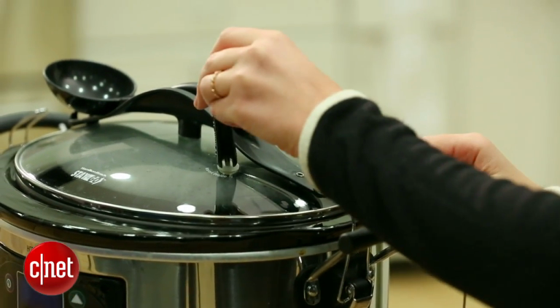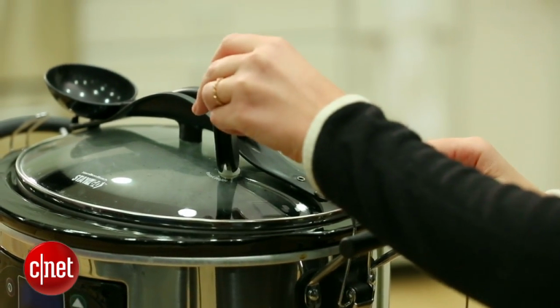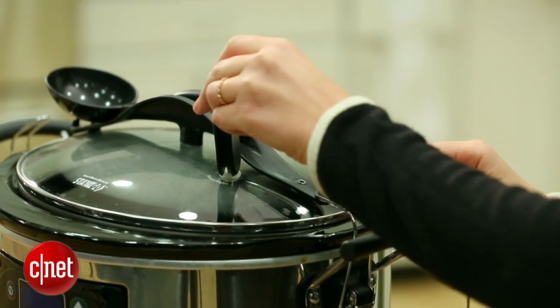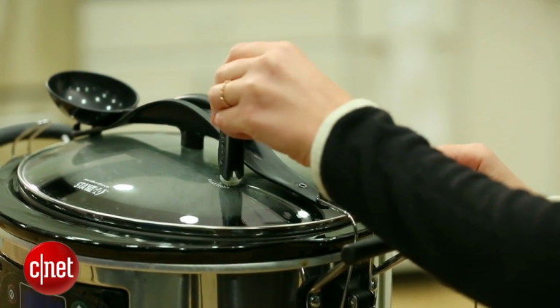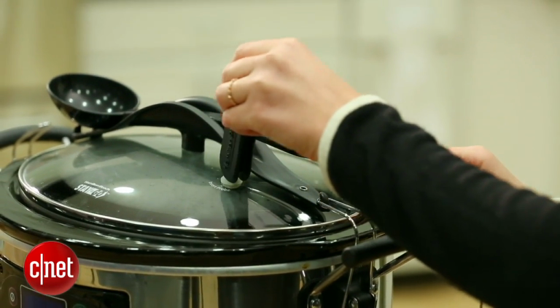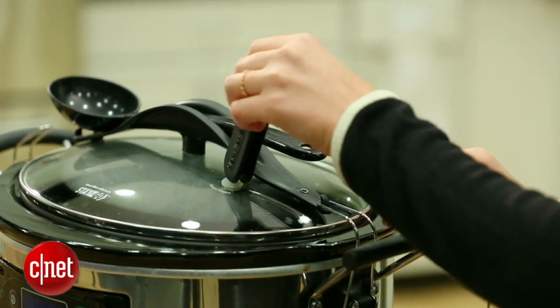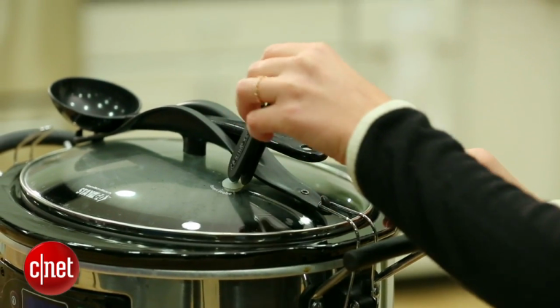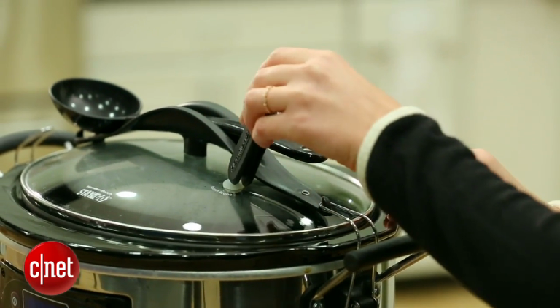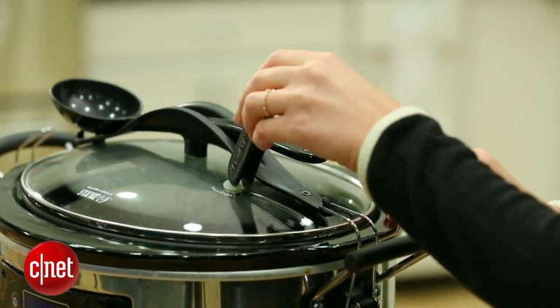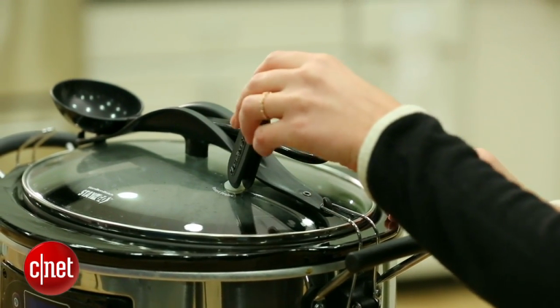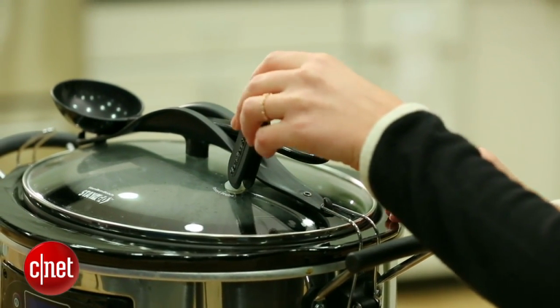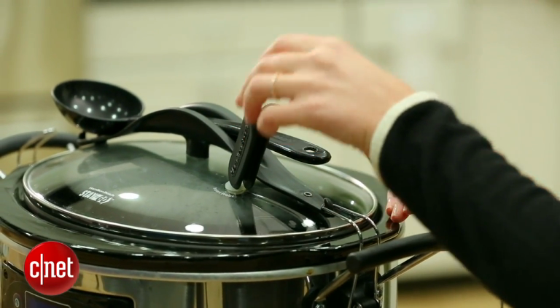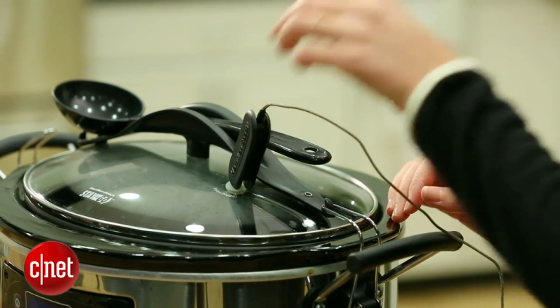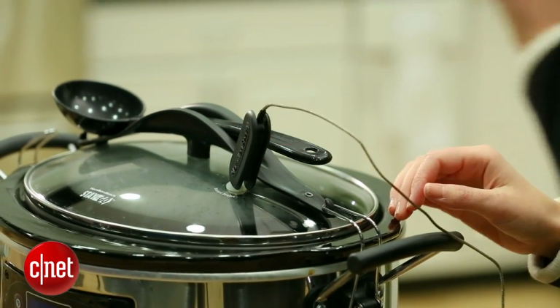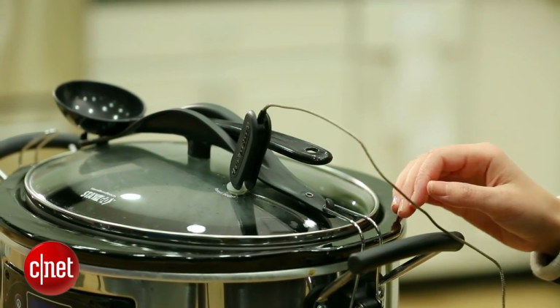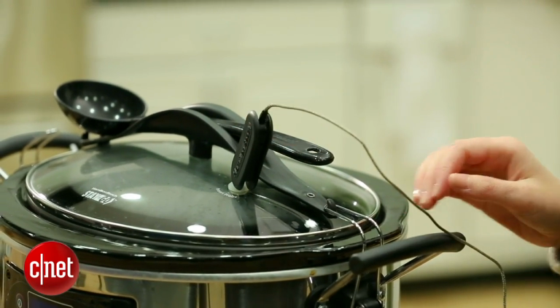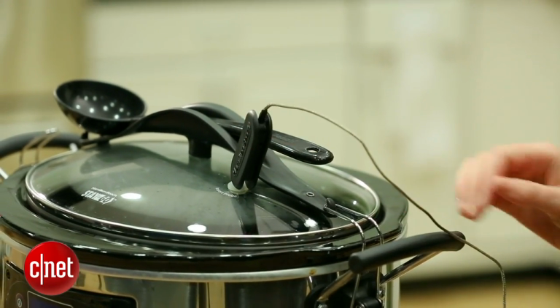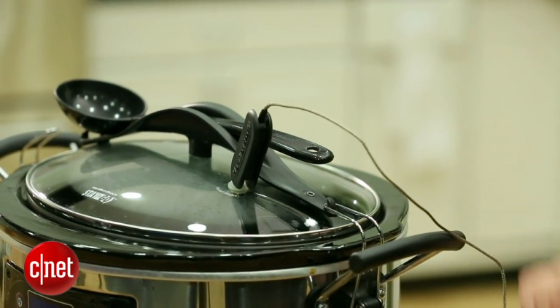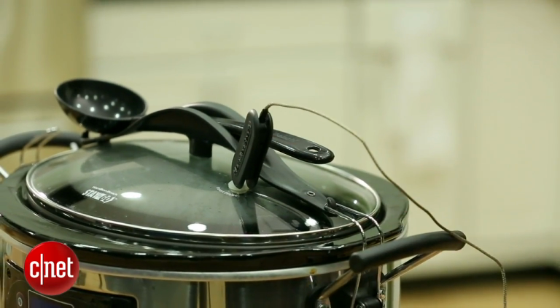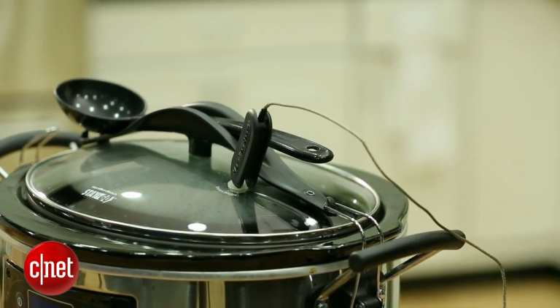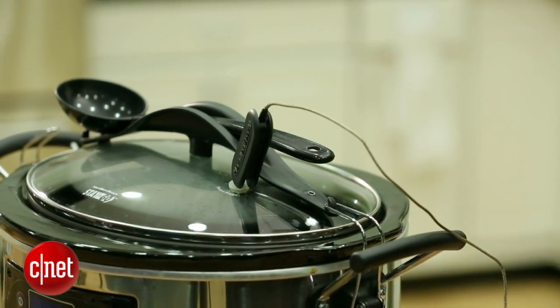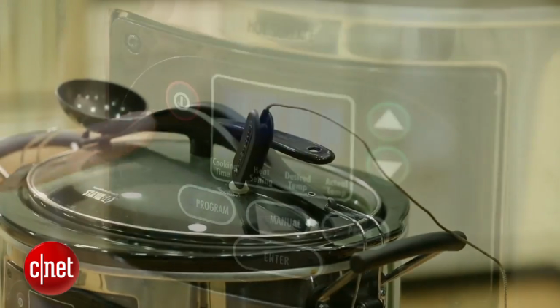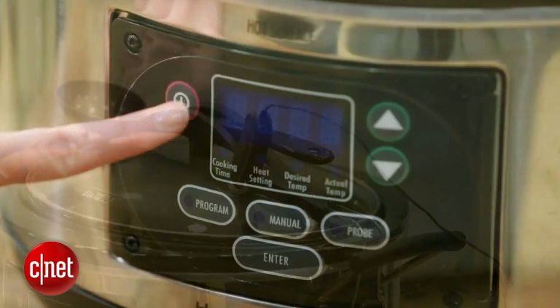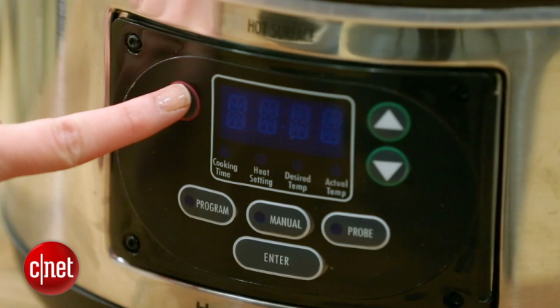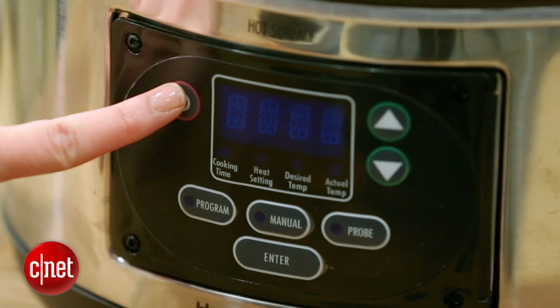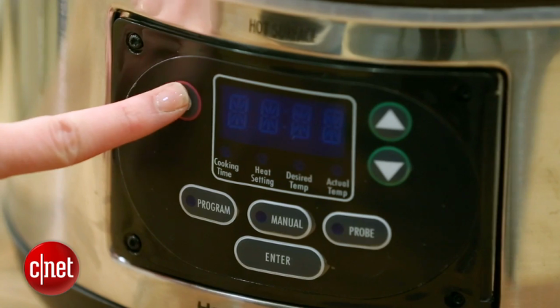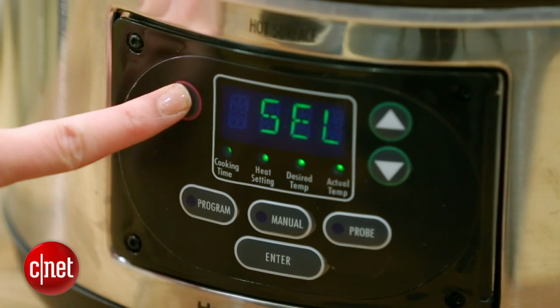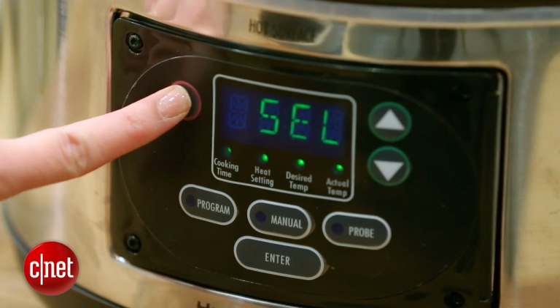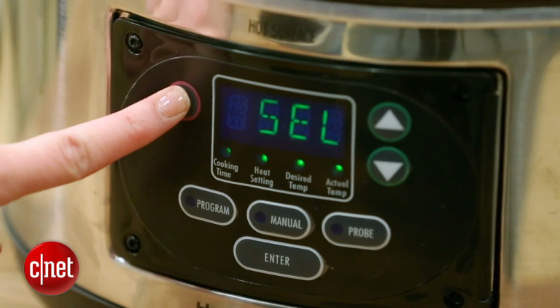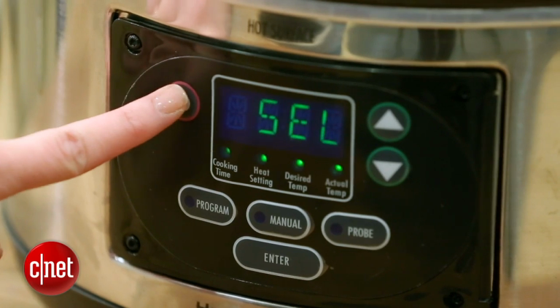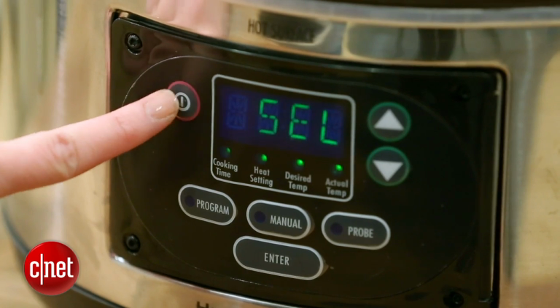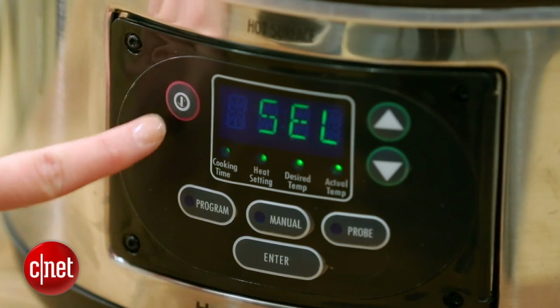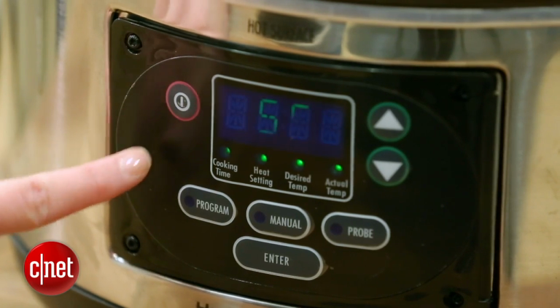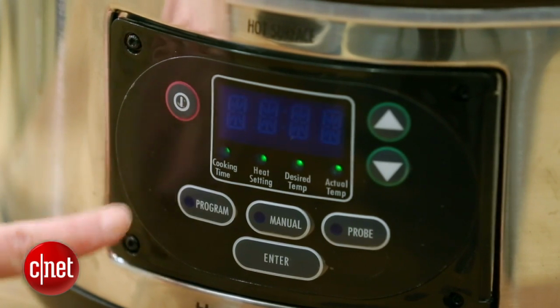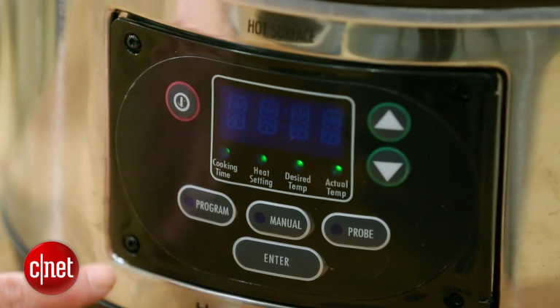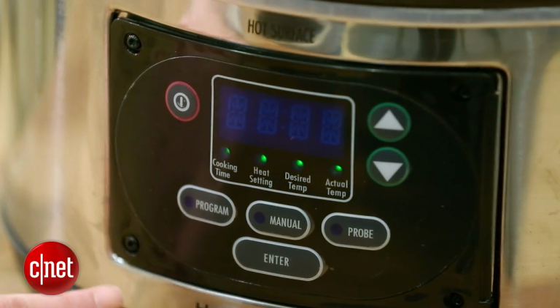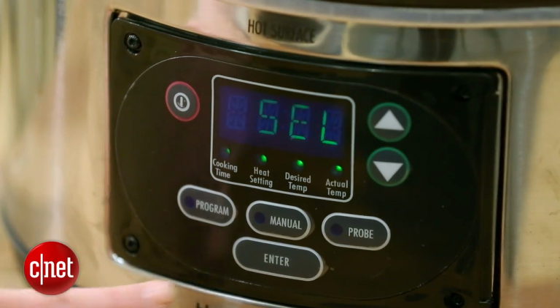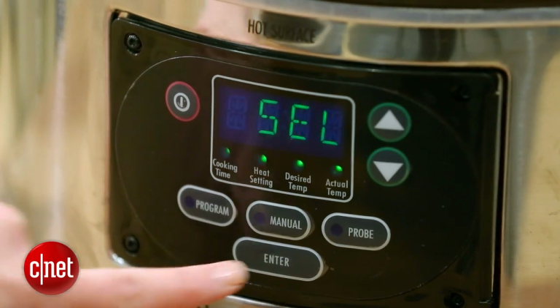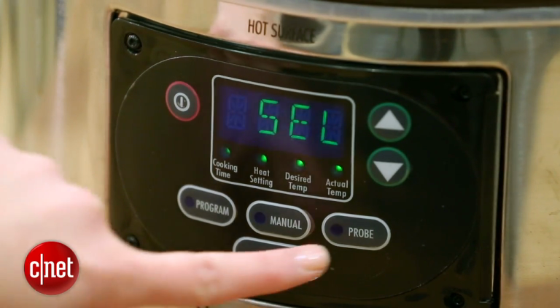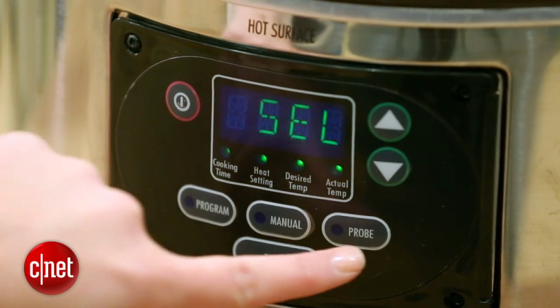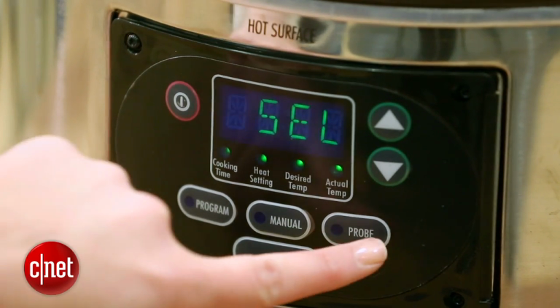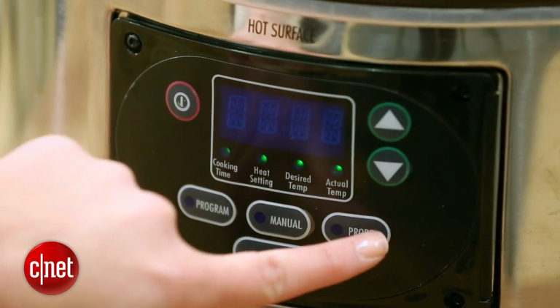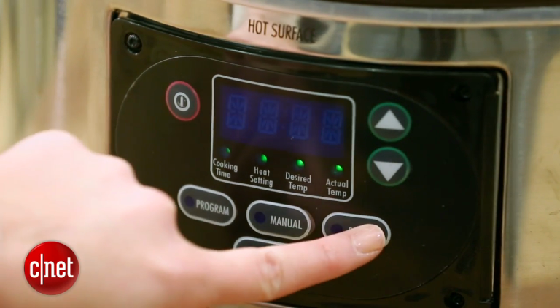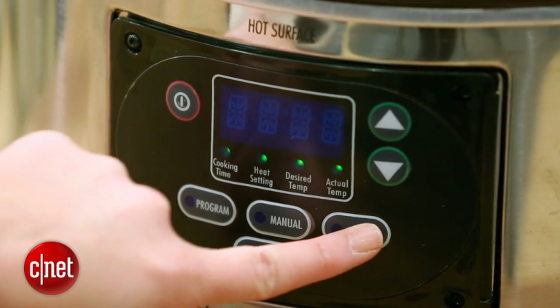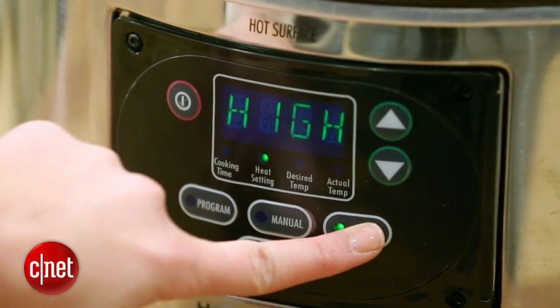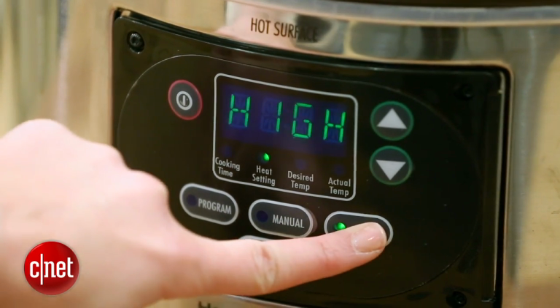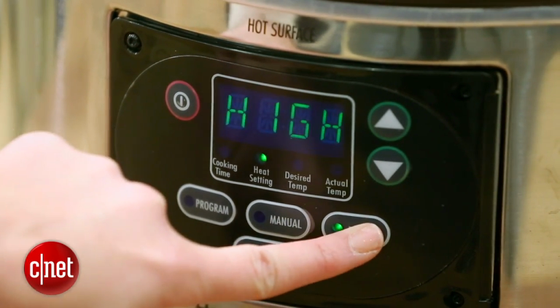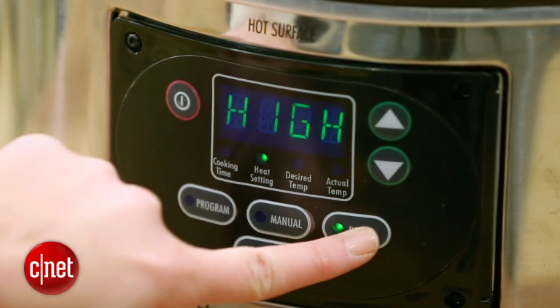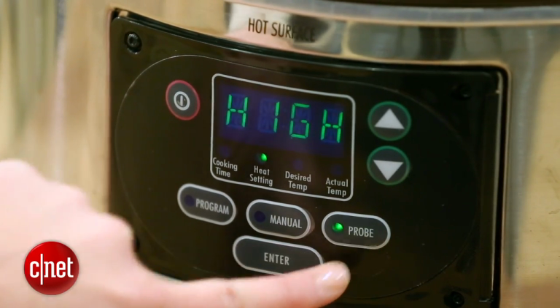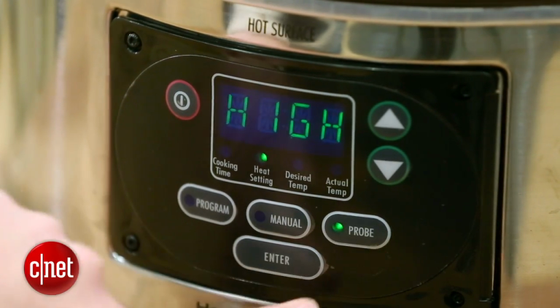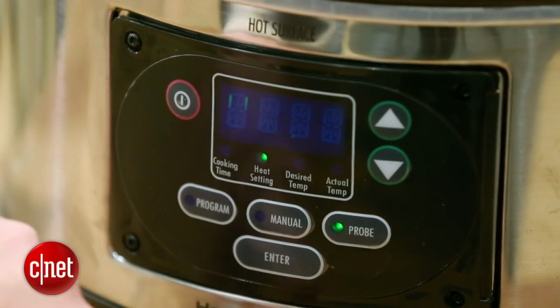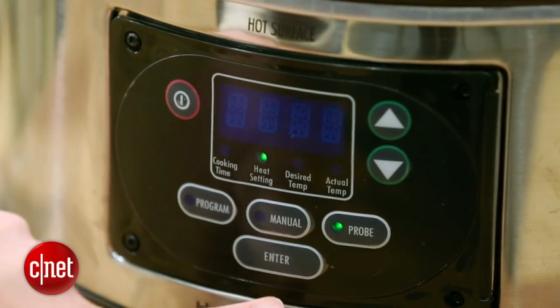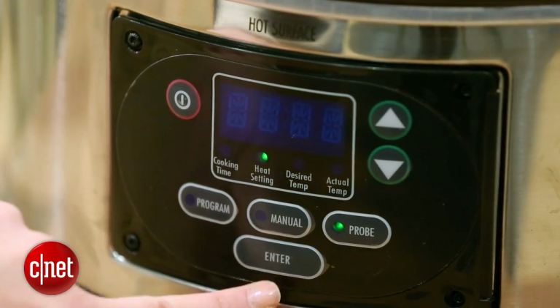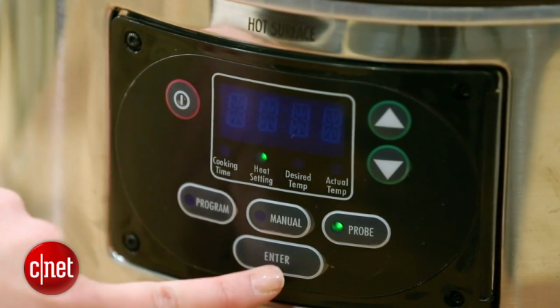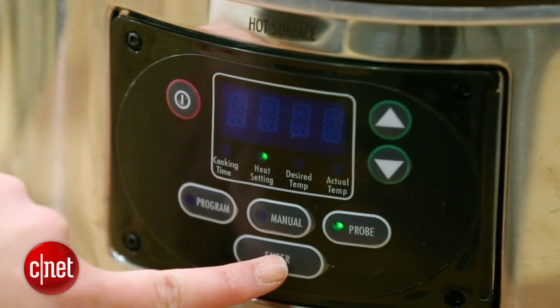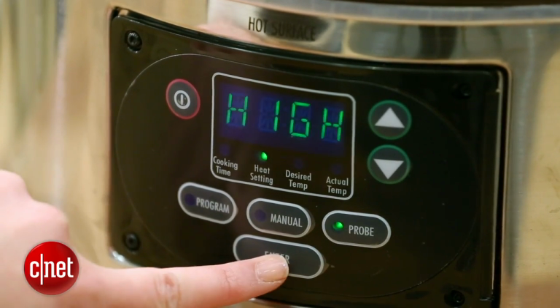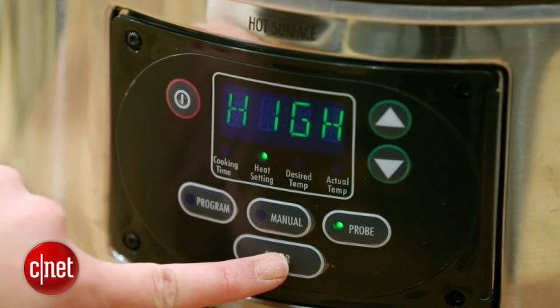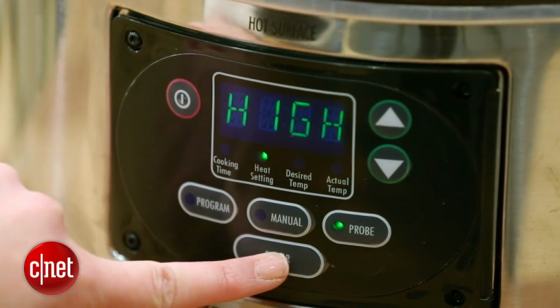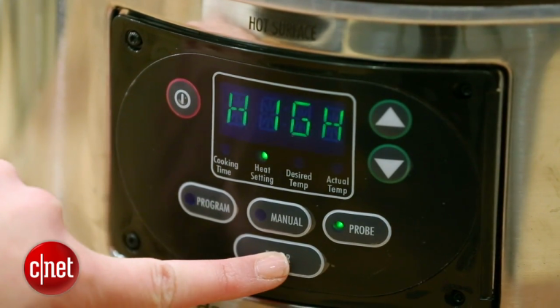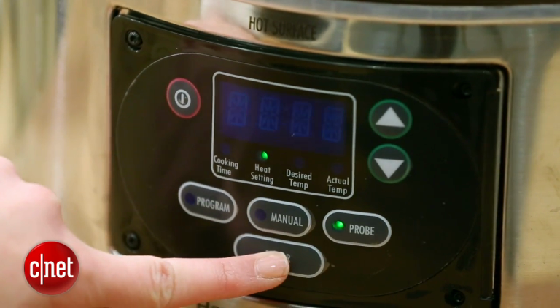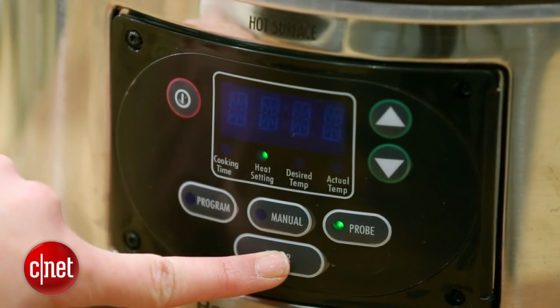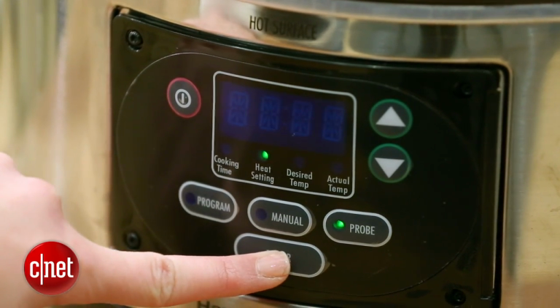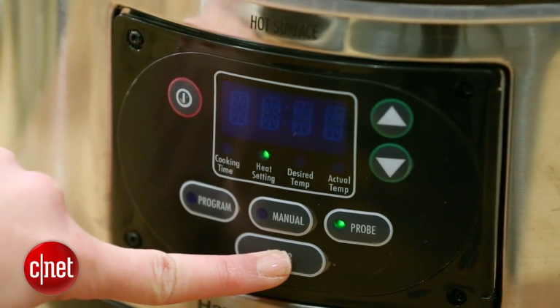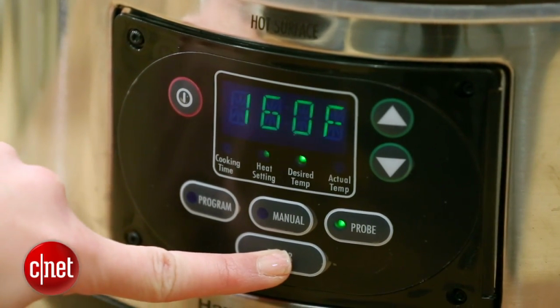One thing I don't love about the slow cooker is the display. It's a little dated, a little bit counterintuitive, but it's still serviceable.